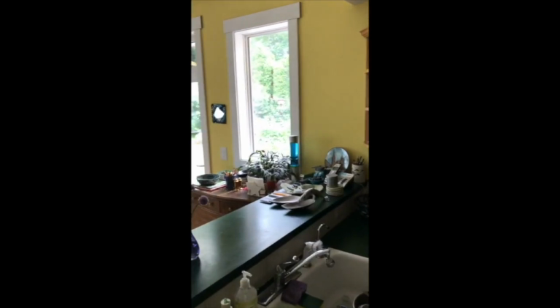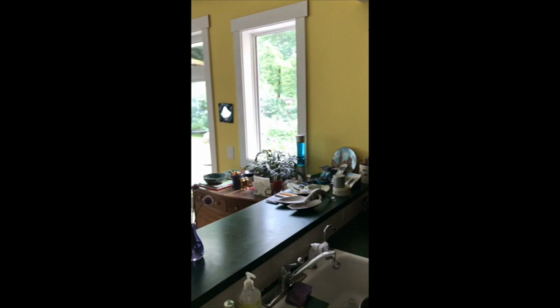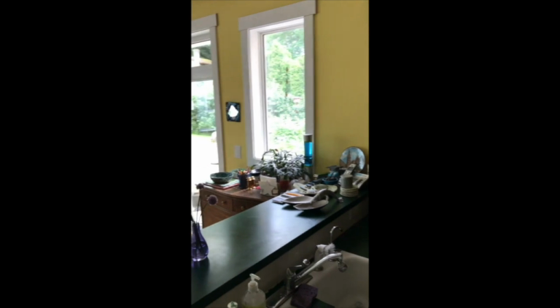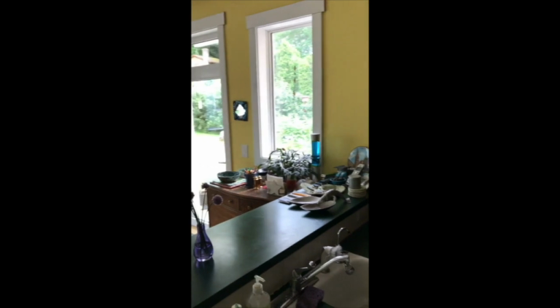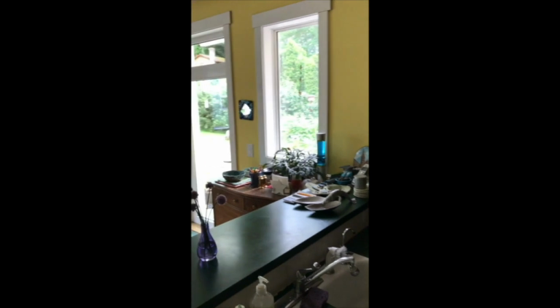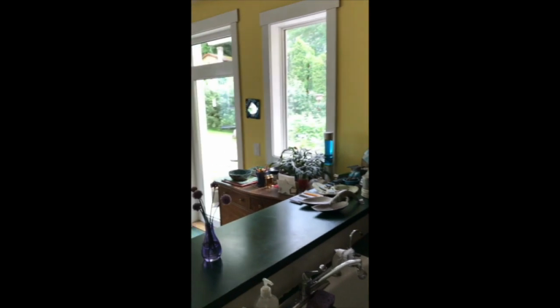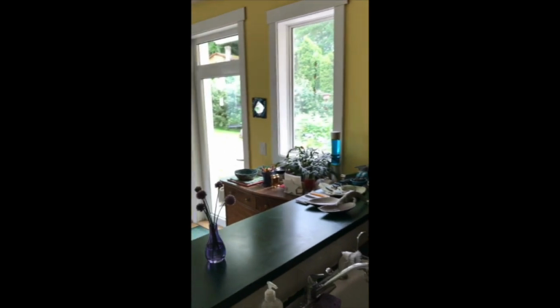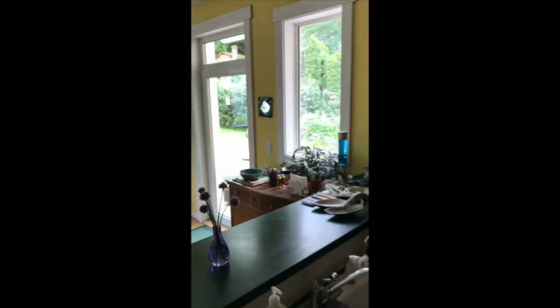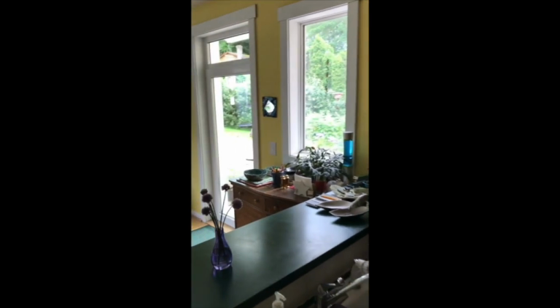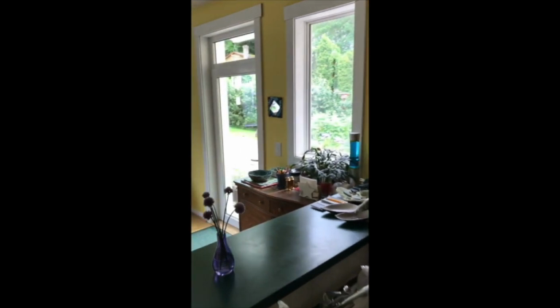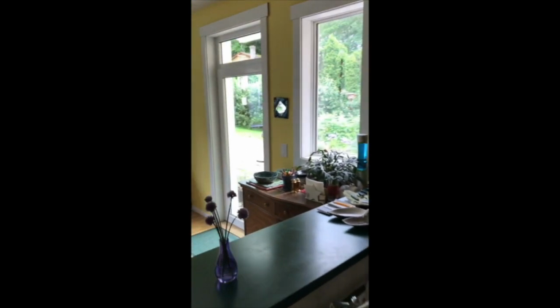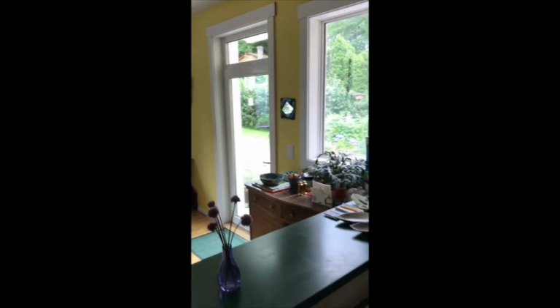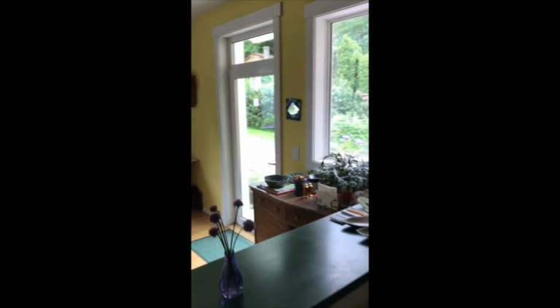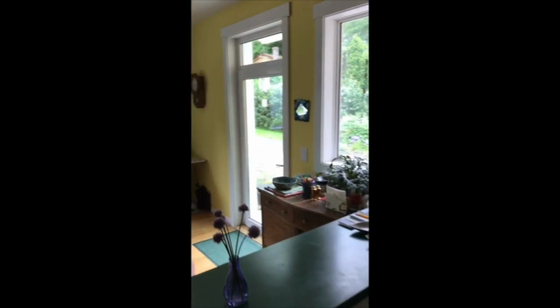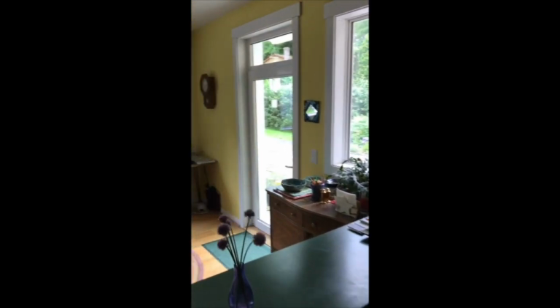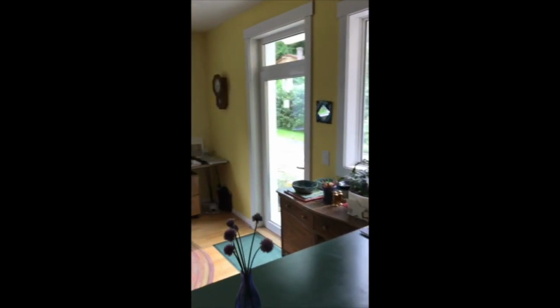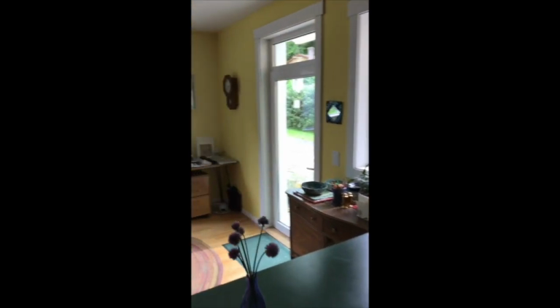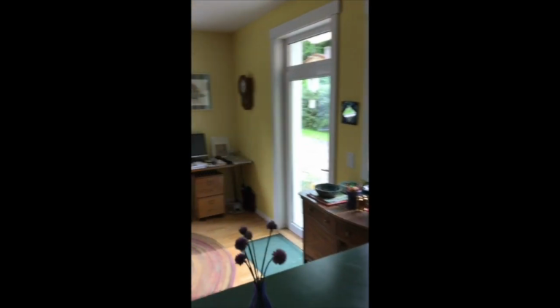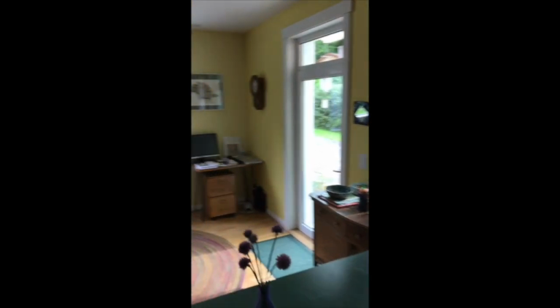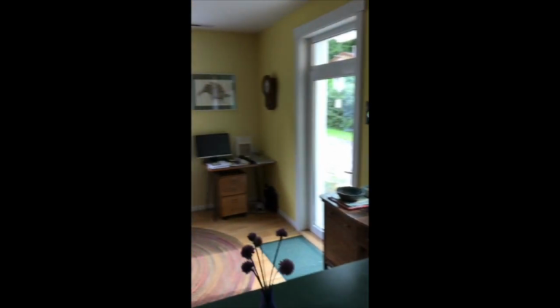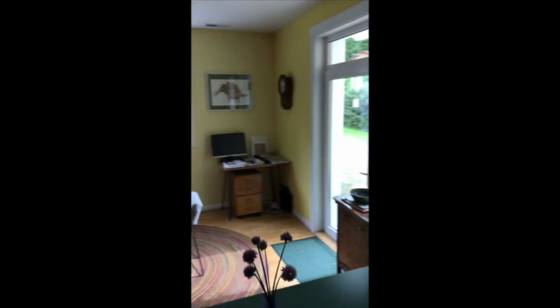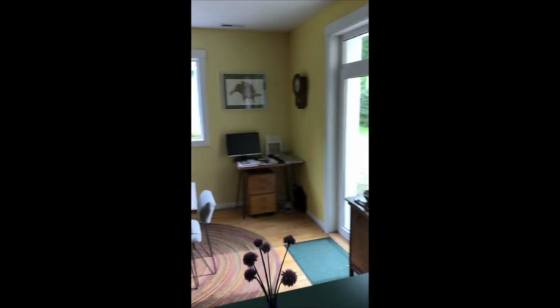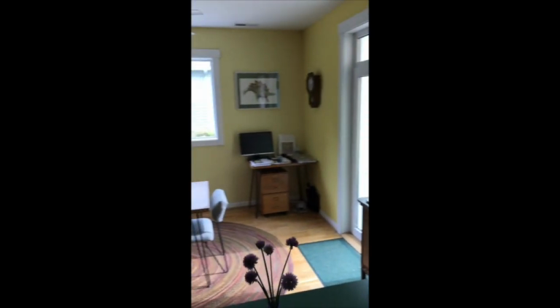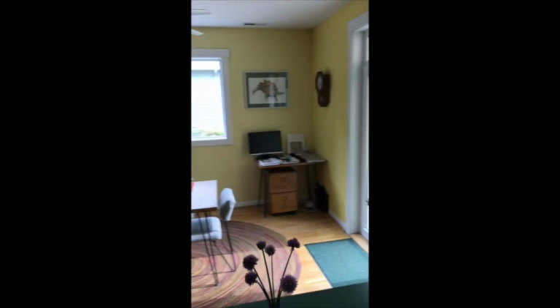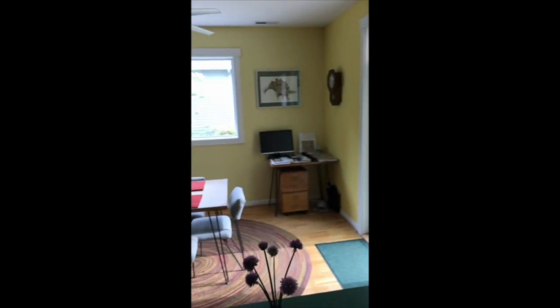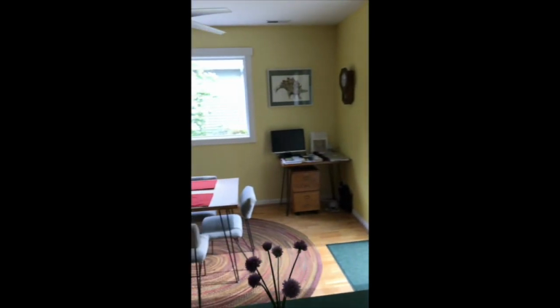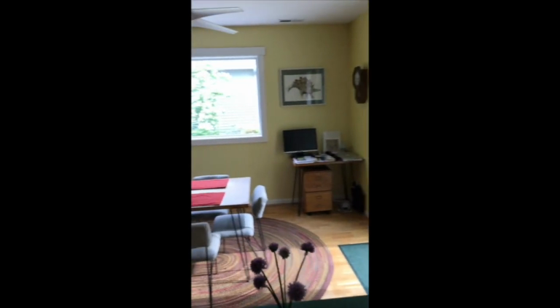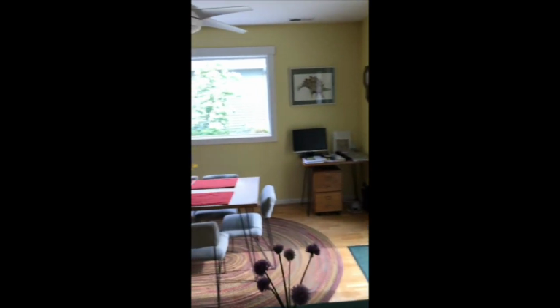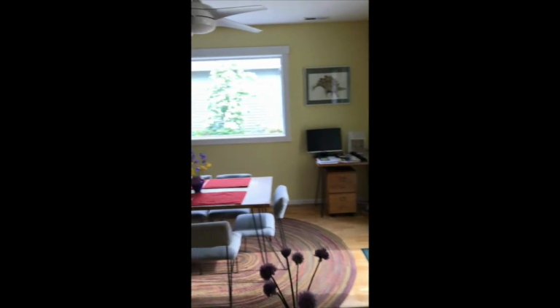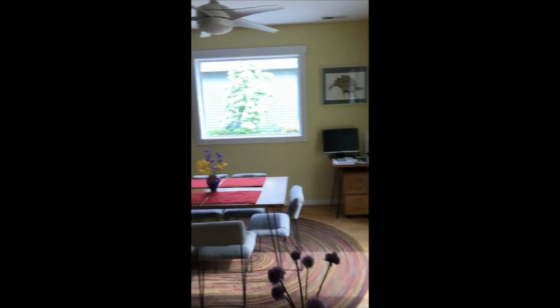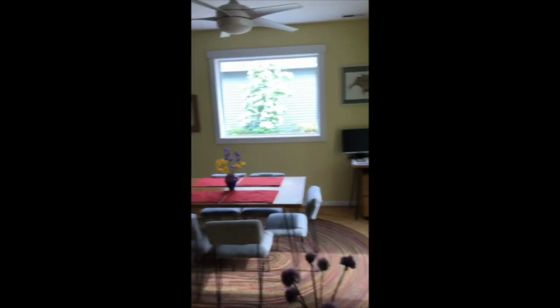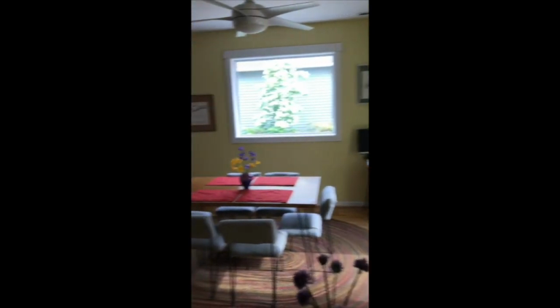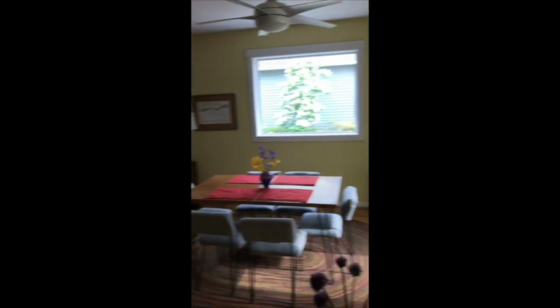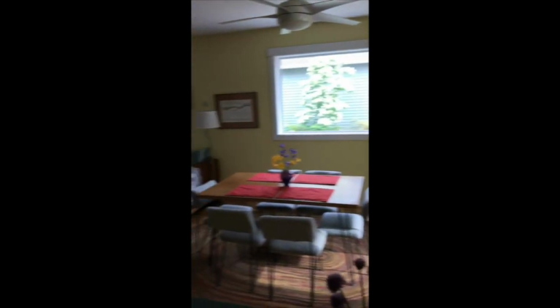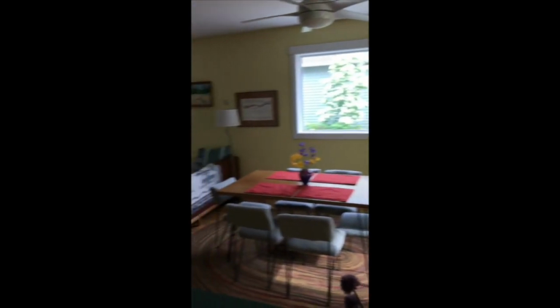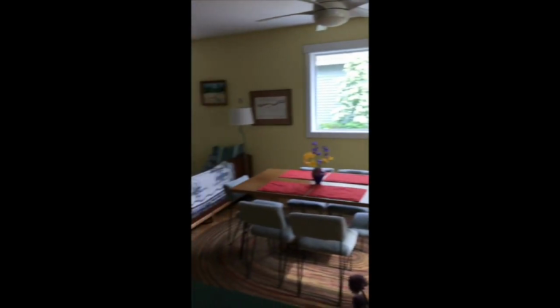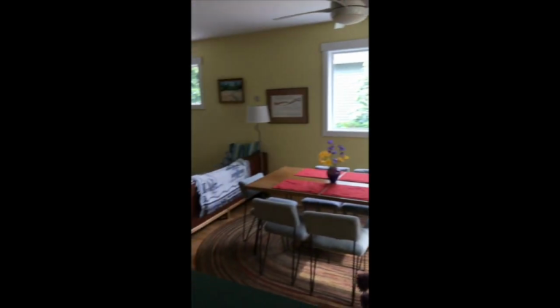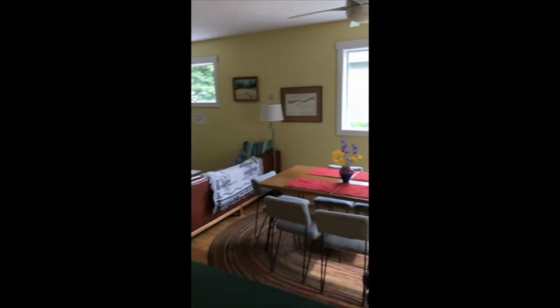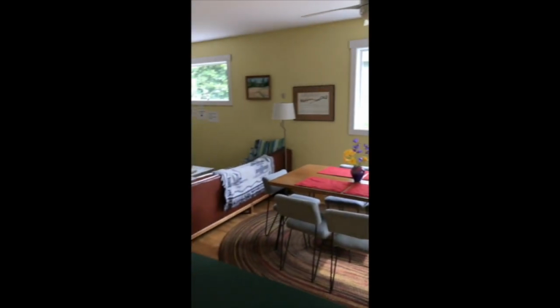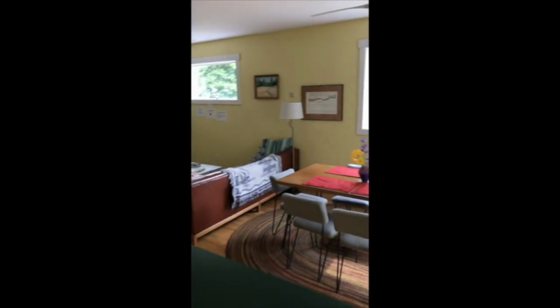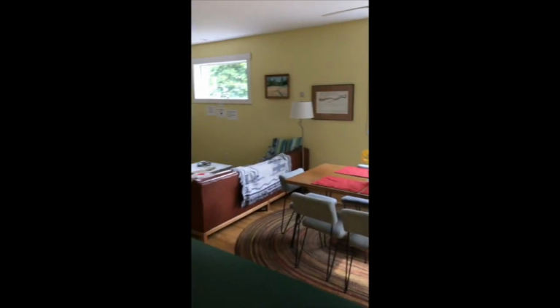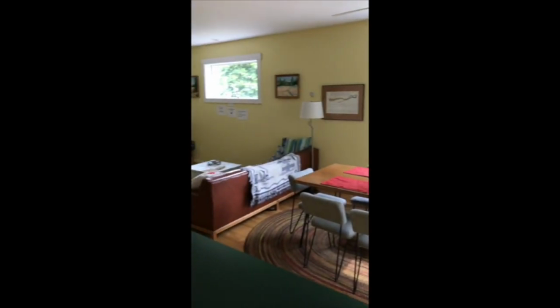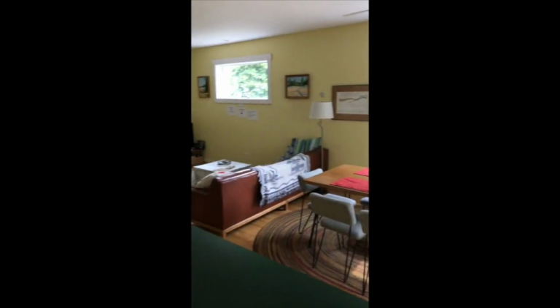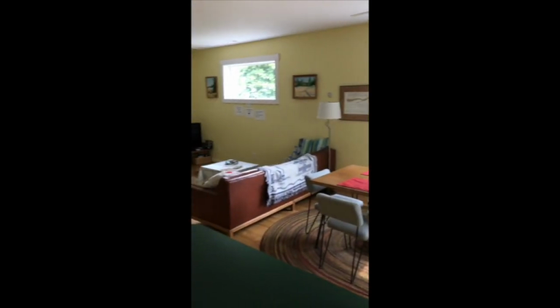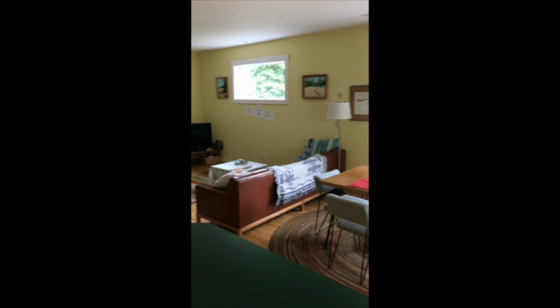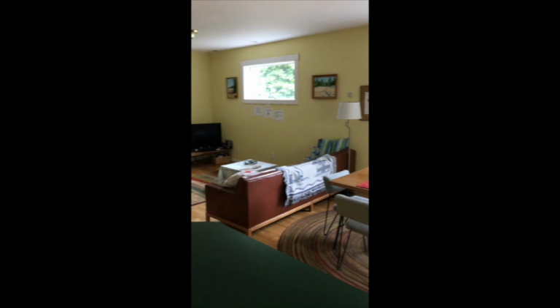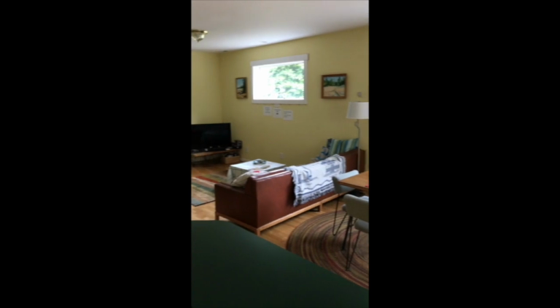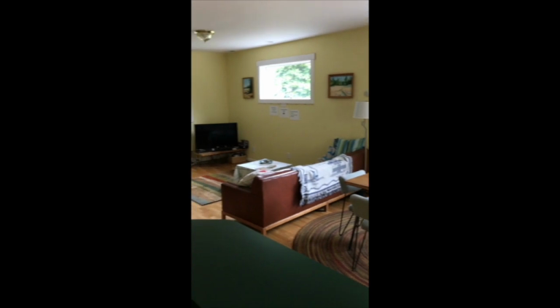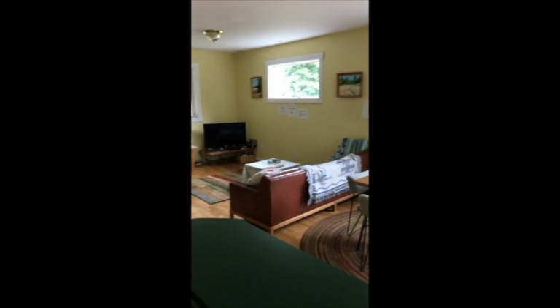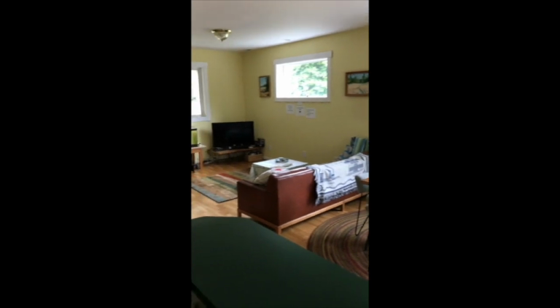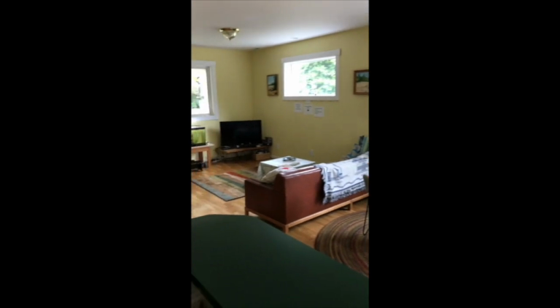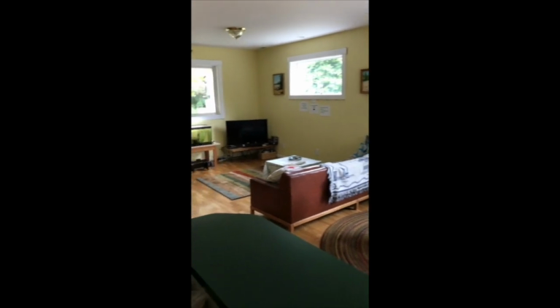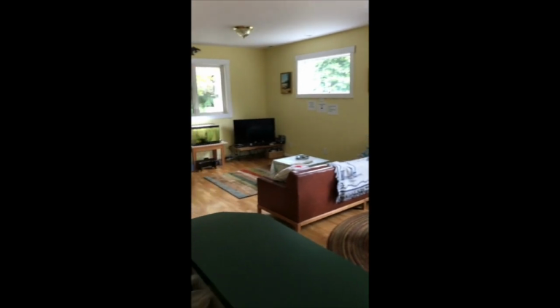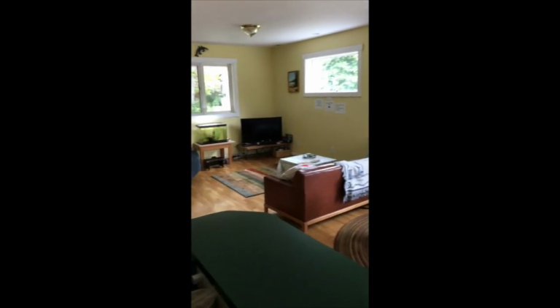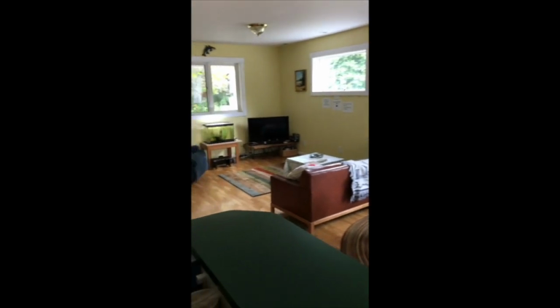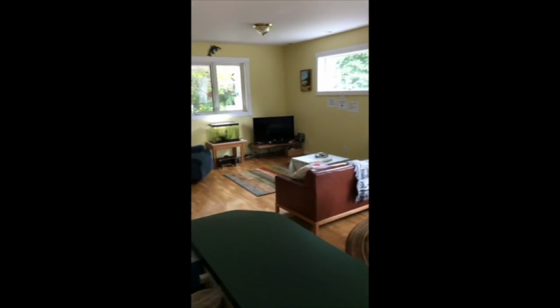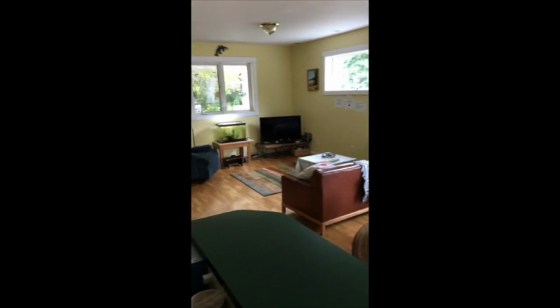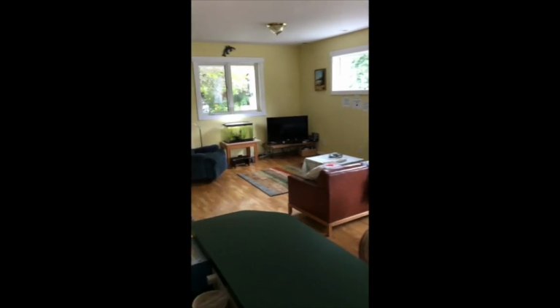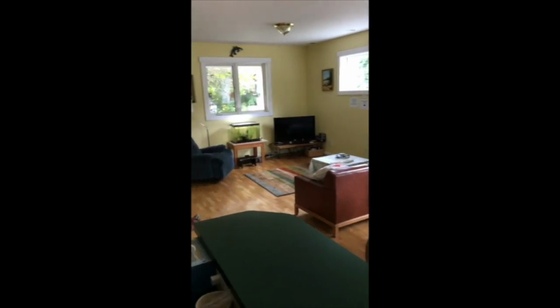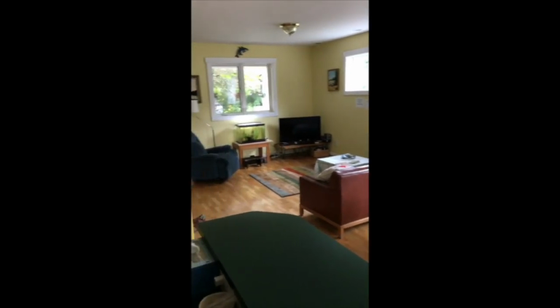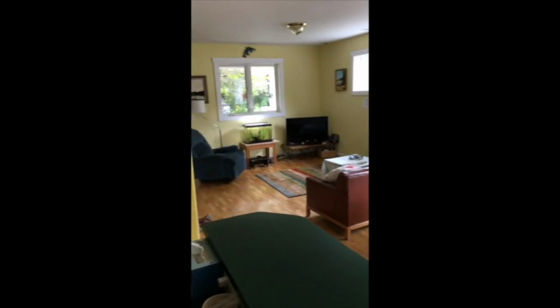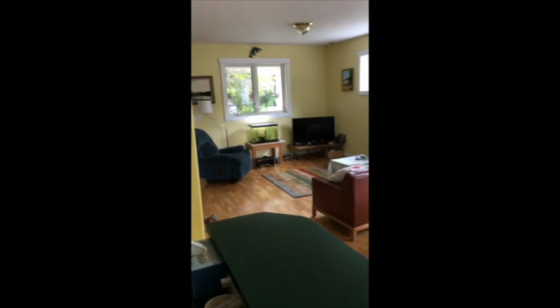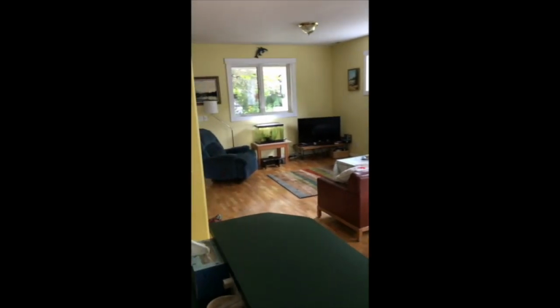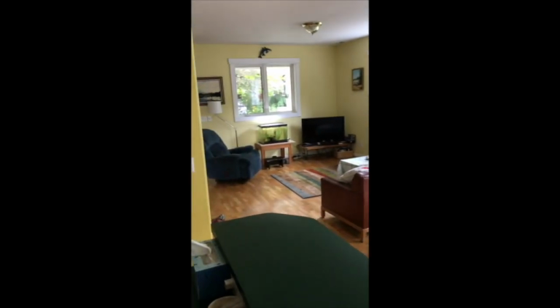Our favorite part of our house is our open kitchen, dining area, and living room — always warm in winter even on Portland's reliably rainy days.